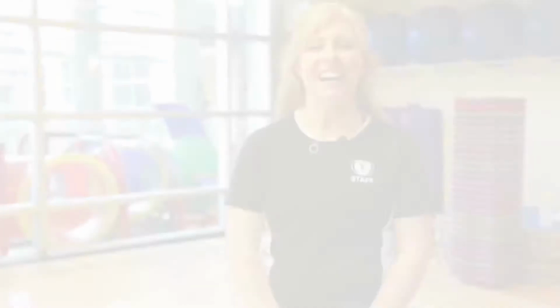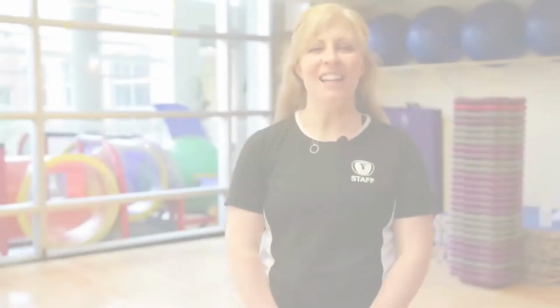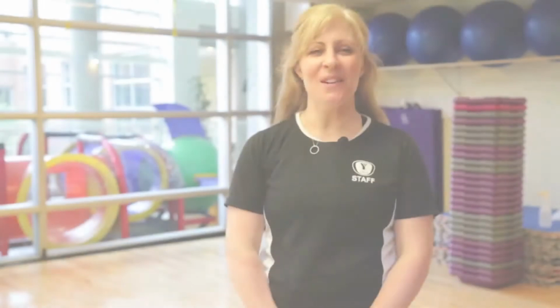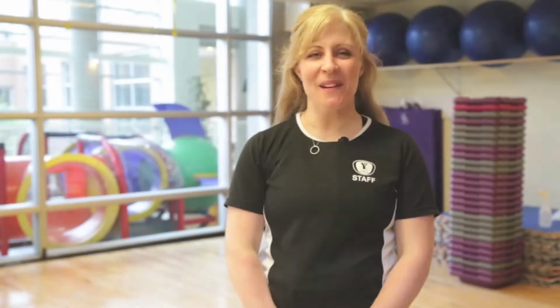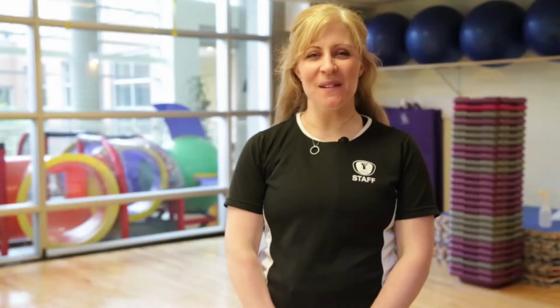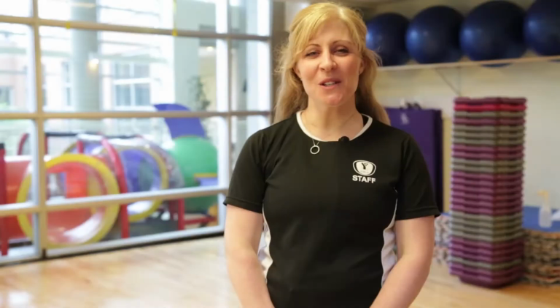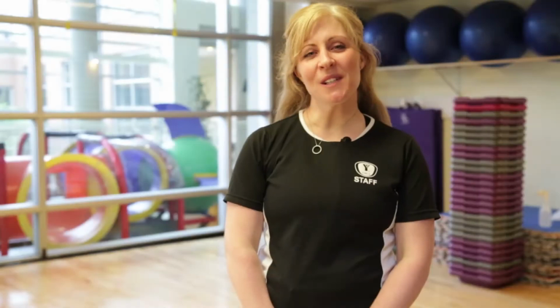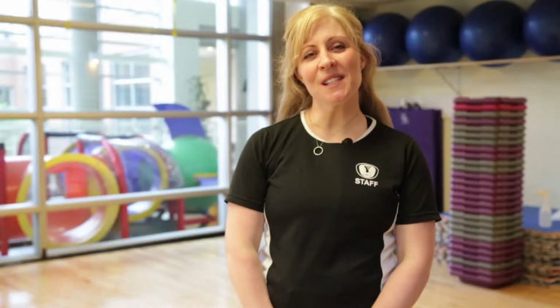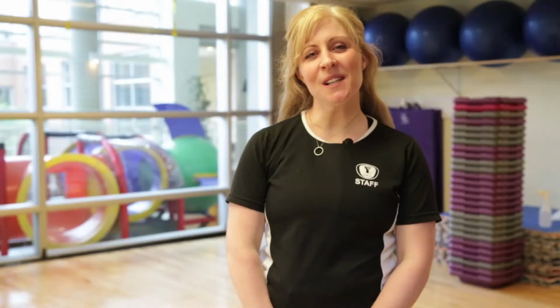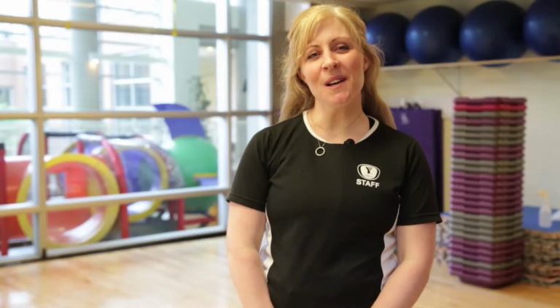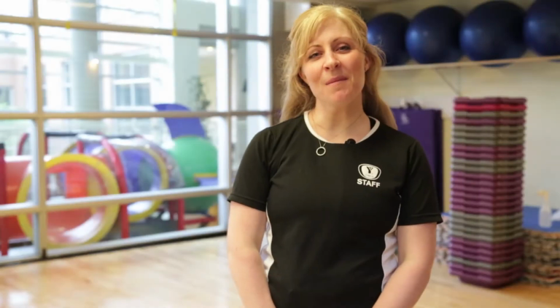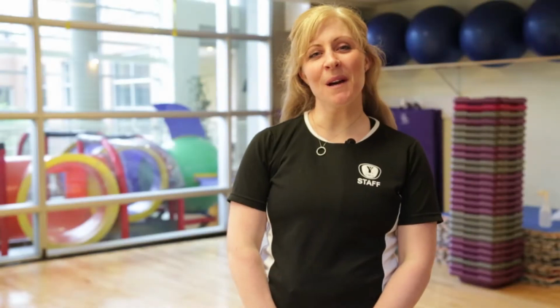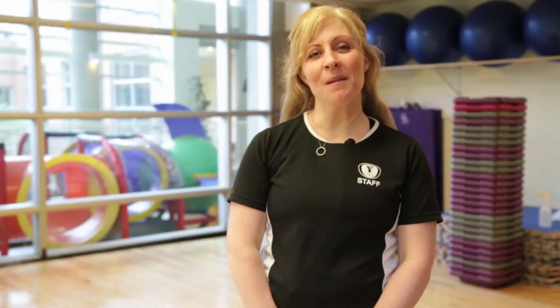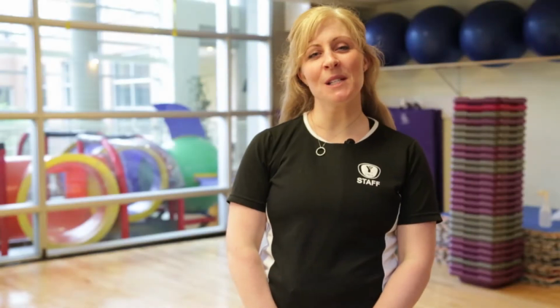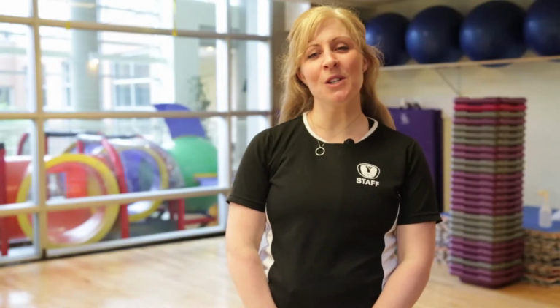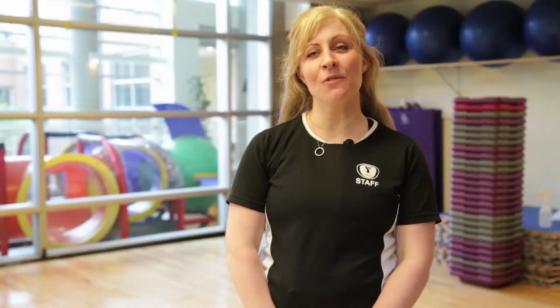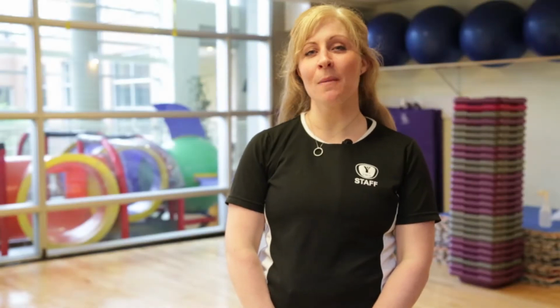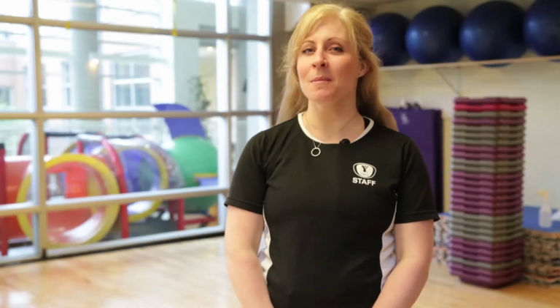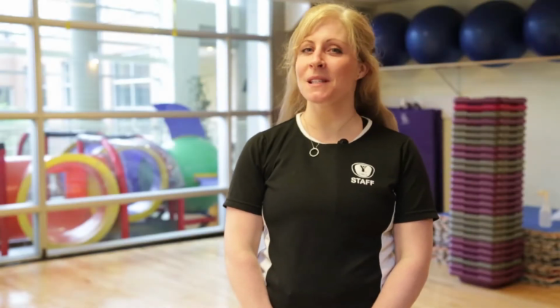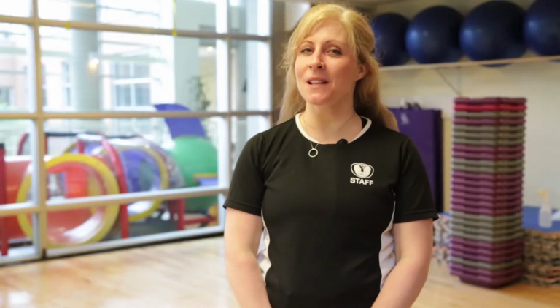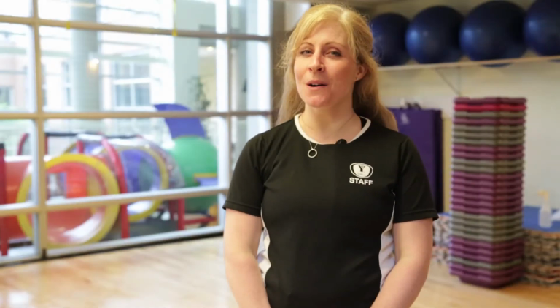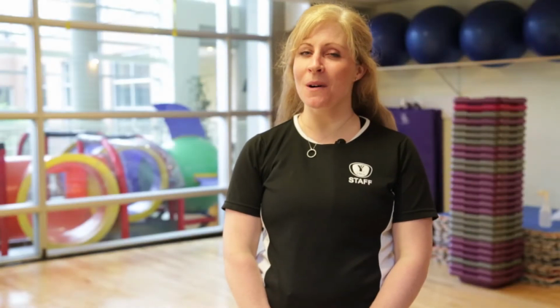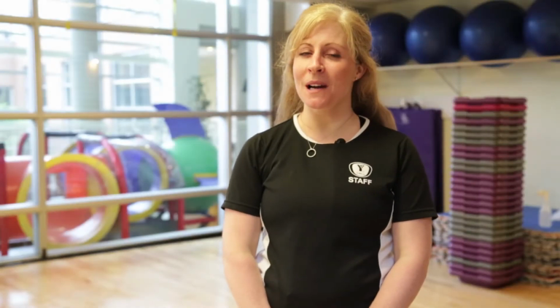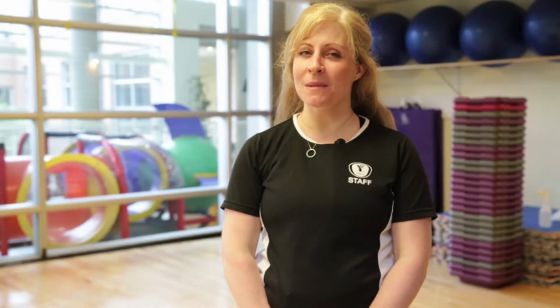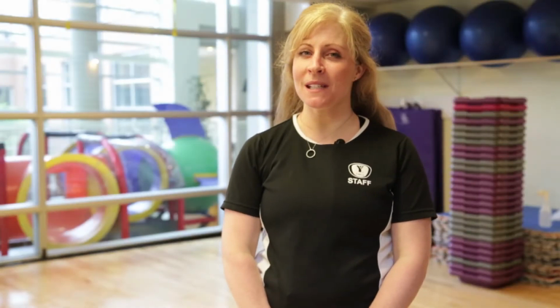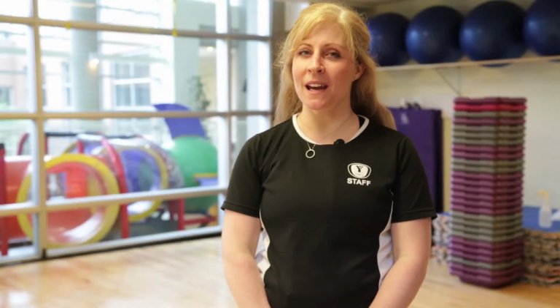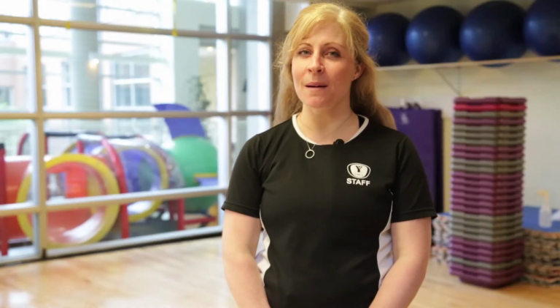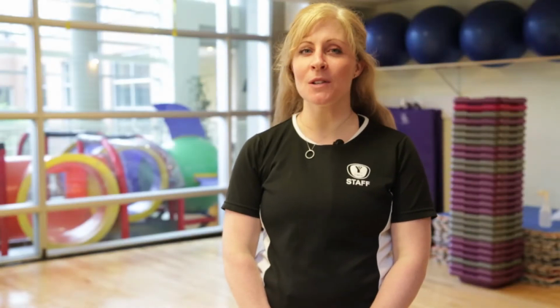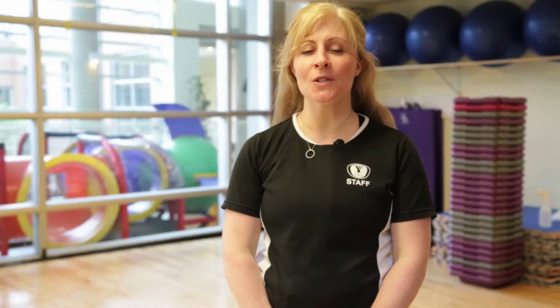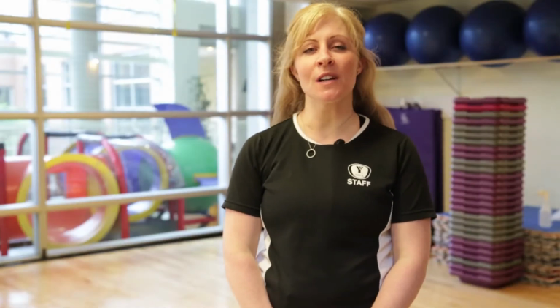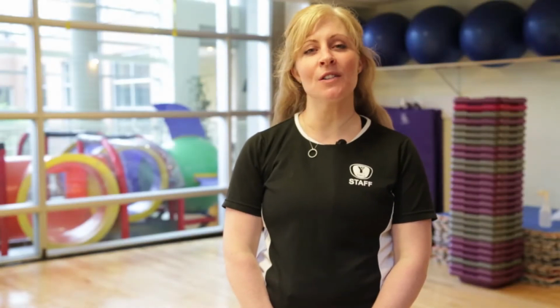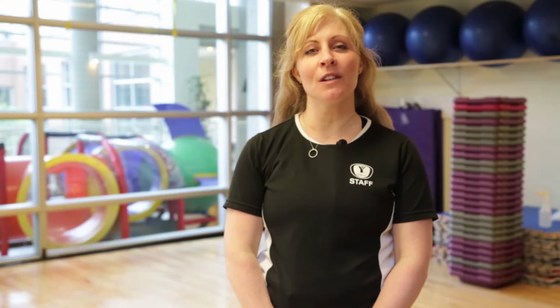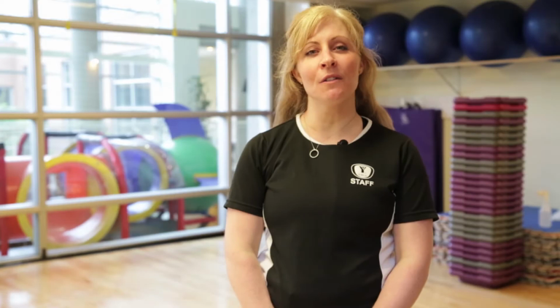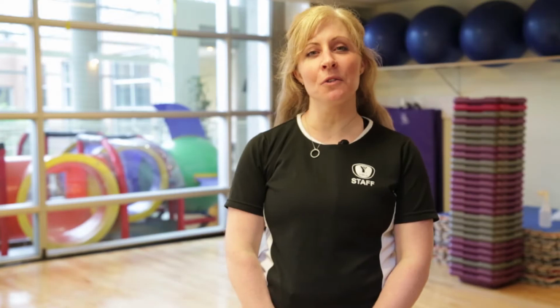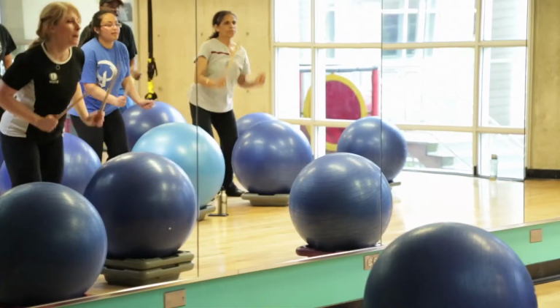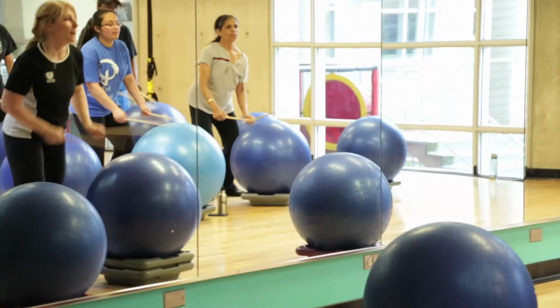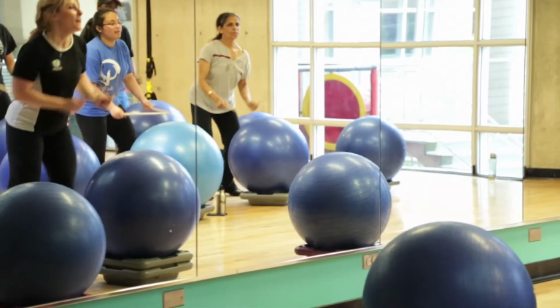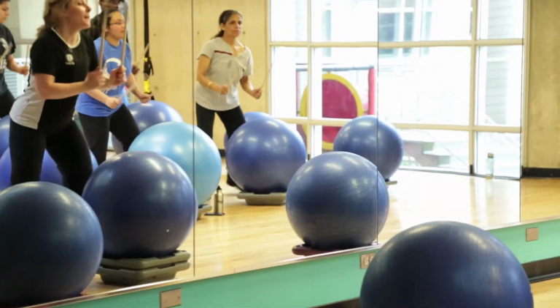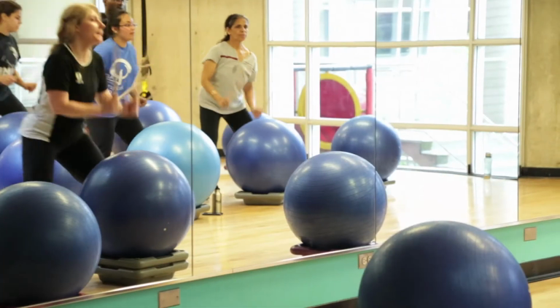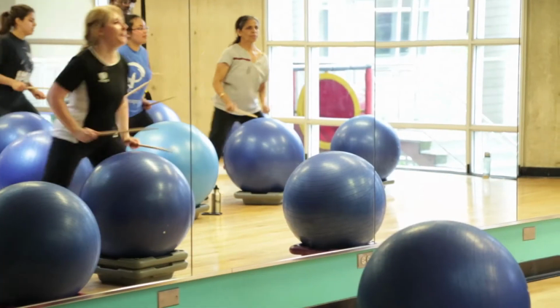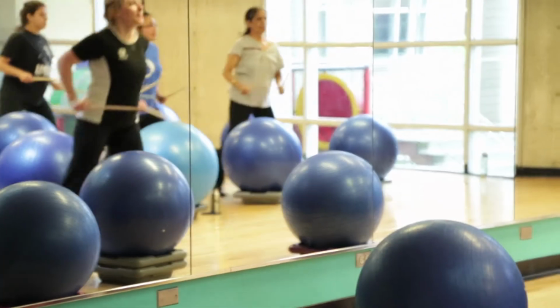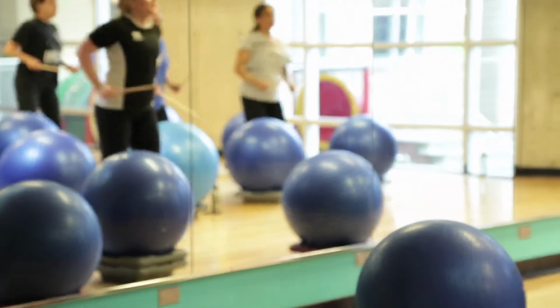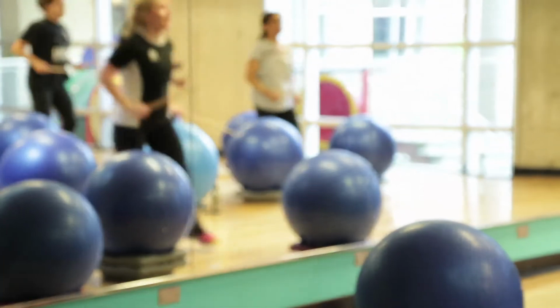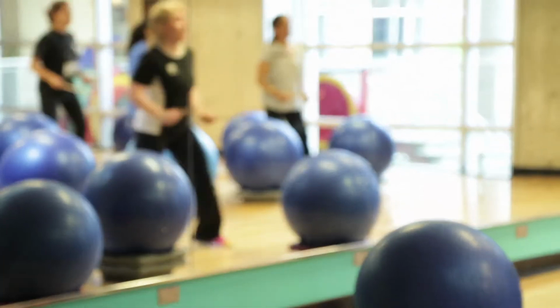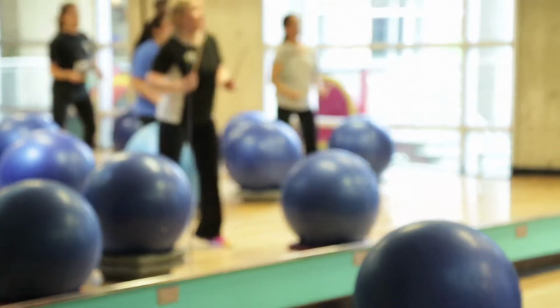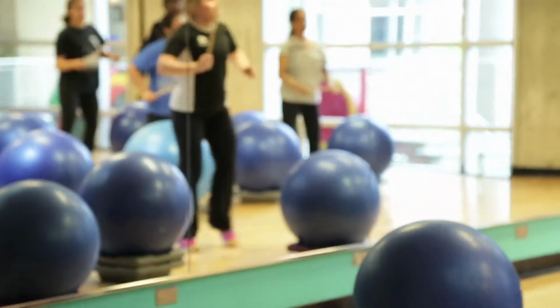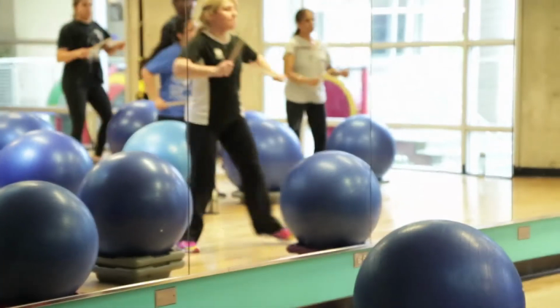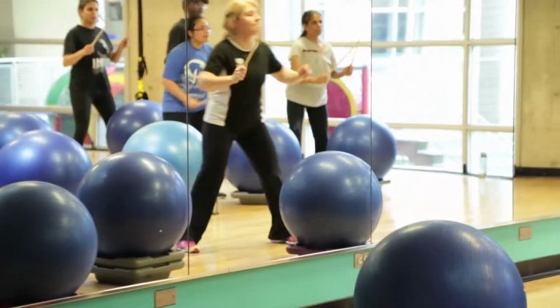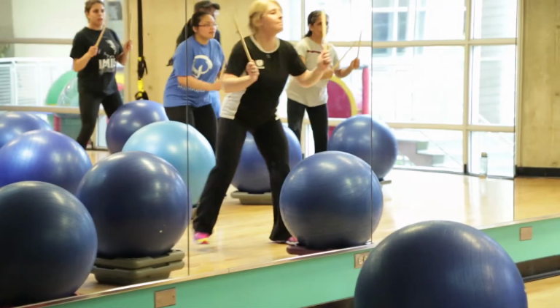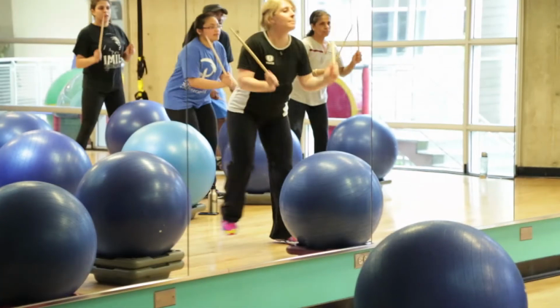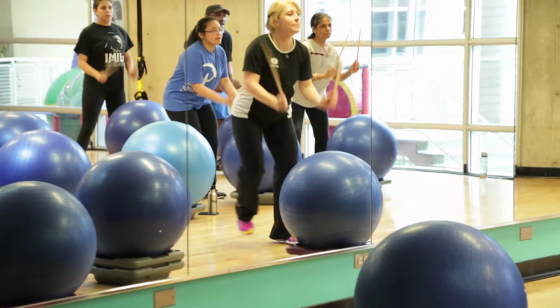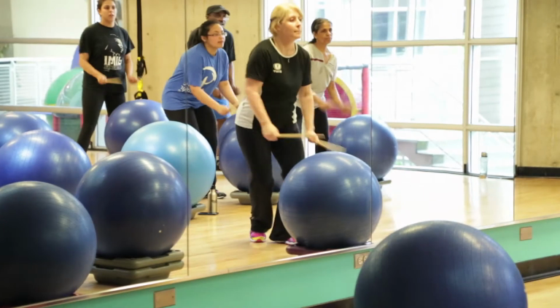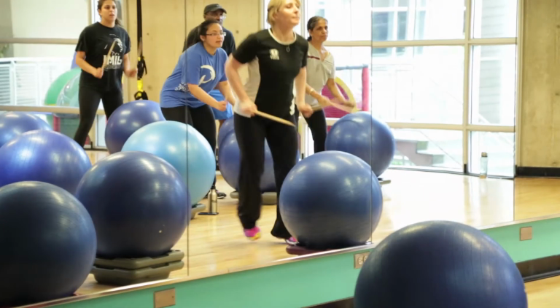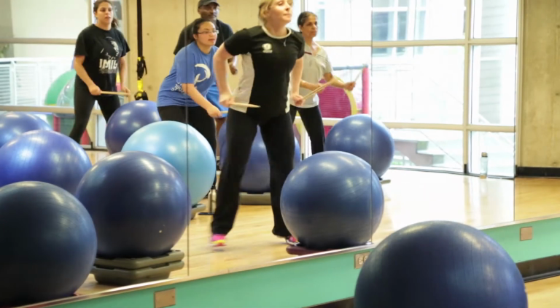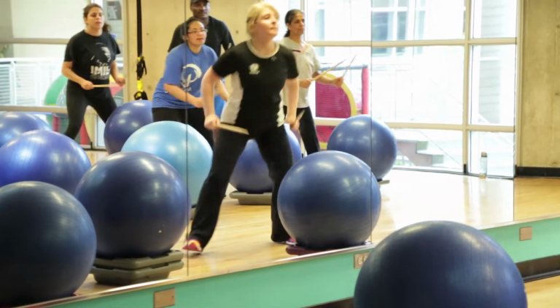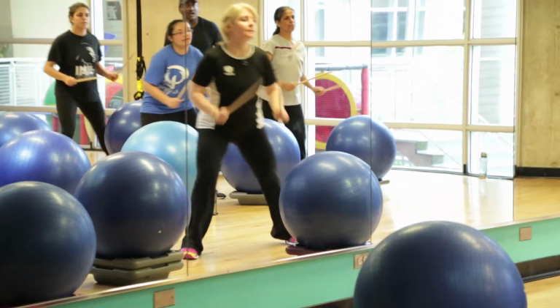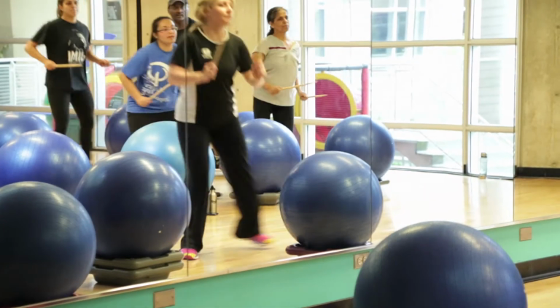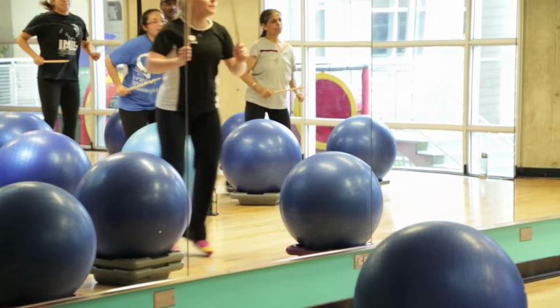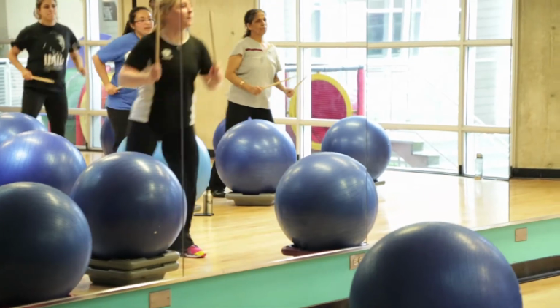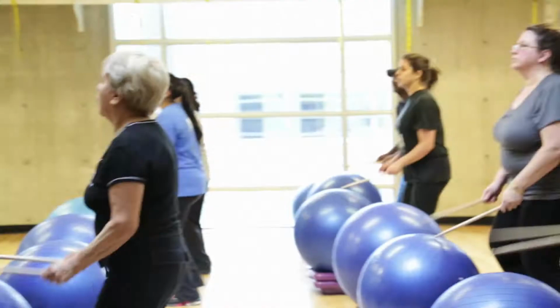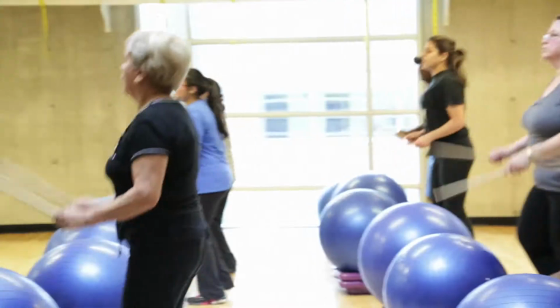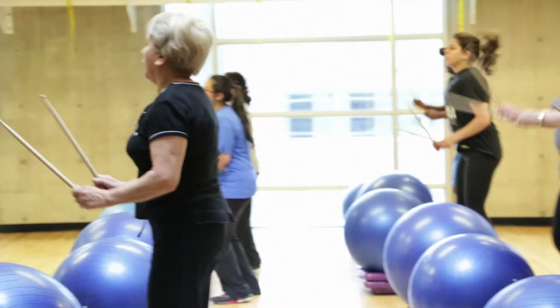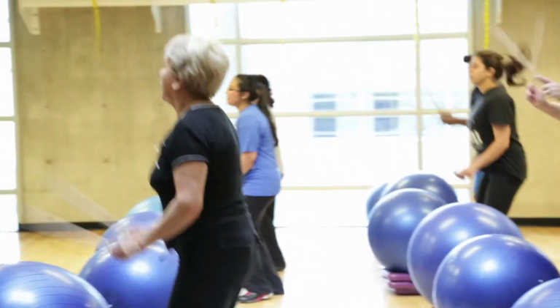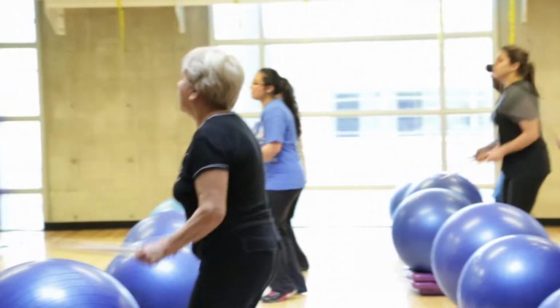Hello, my name is Crystal. I'm coming to you from the Minnesota YMCA. I'm the director here of Group Fitness and I'm going to talk to you today about CardioFit Drums.